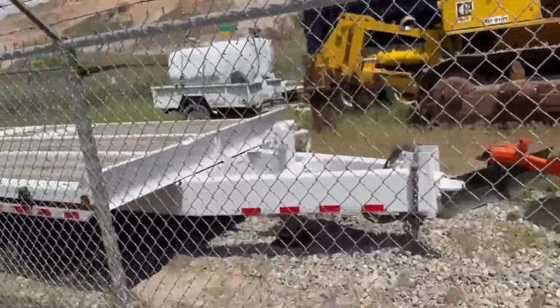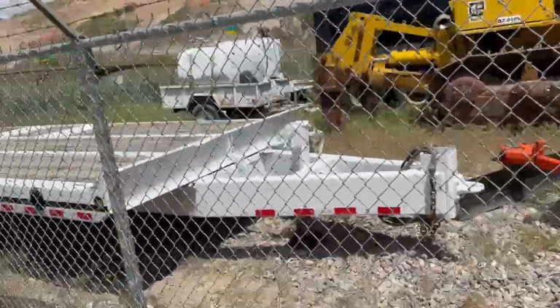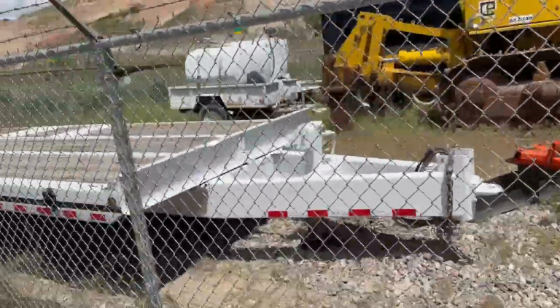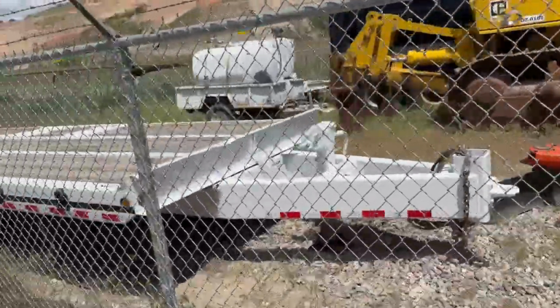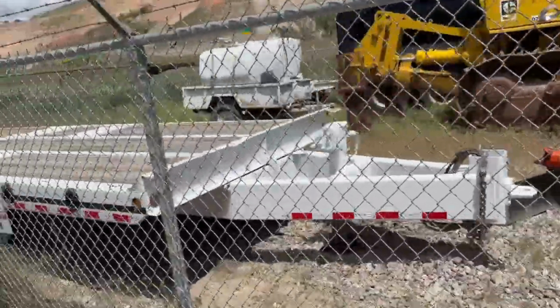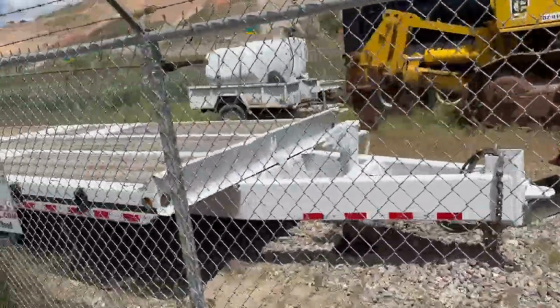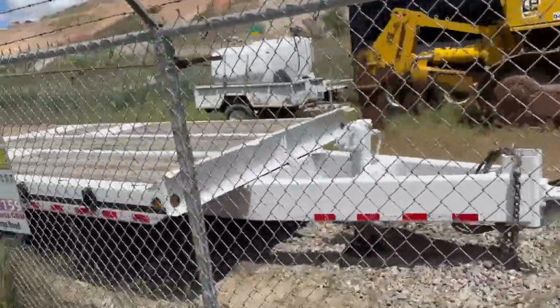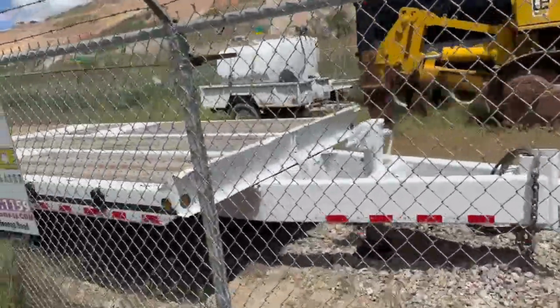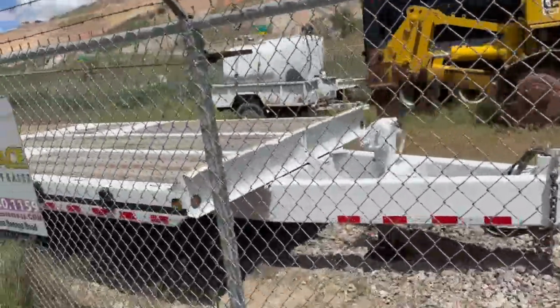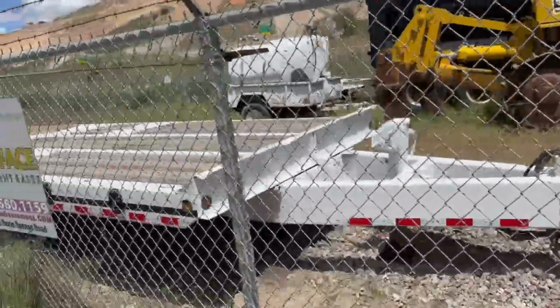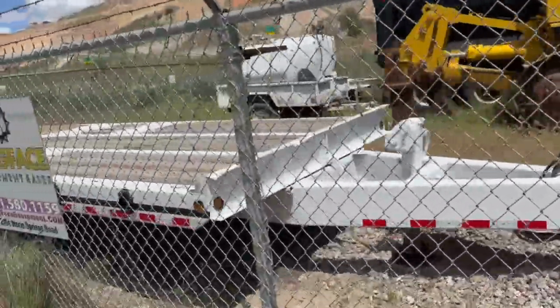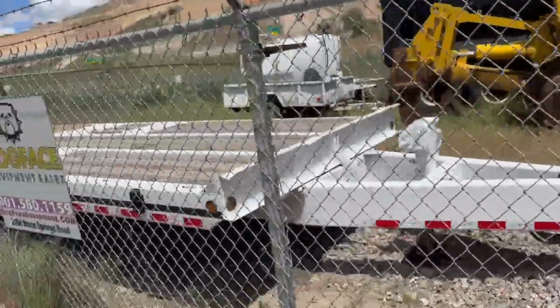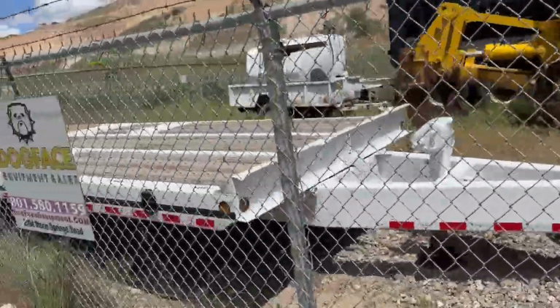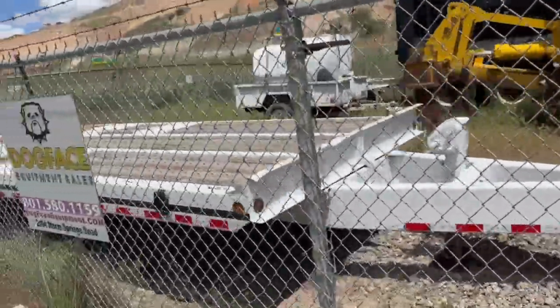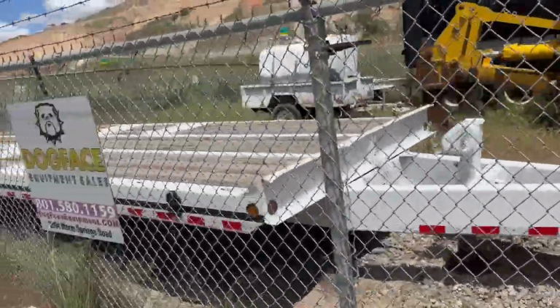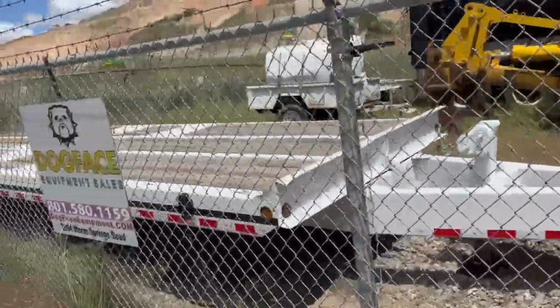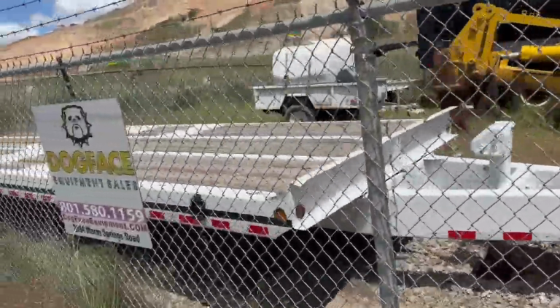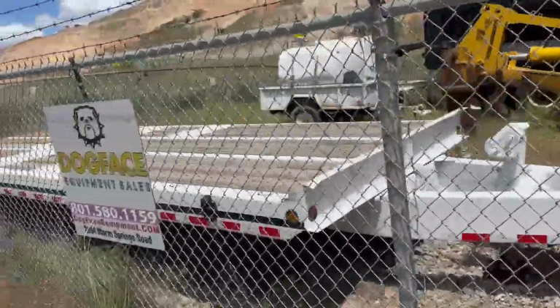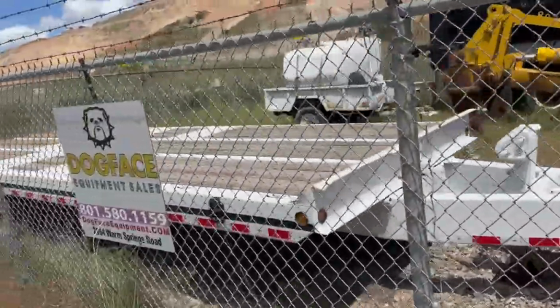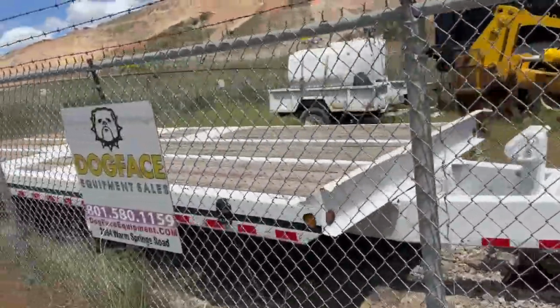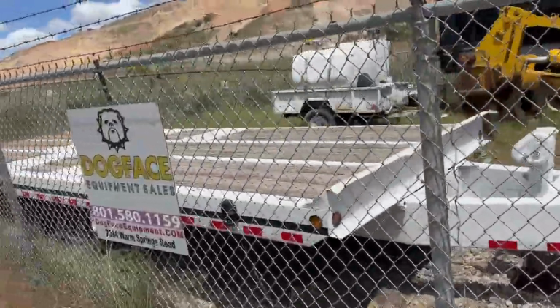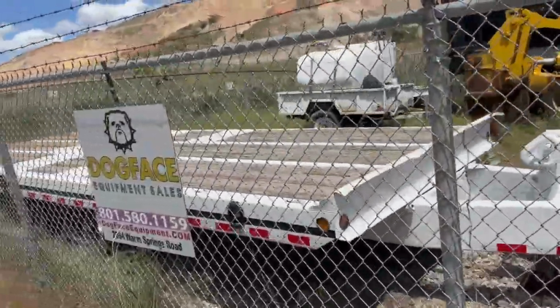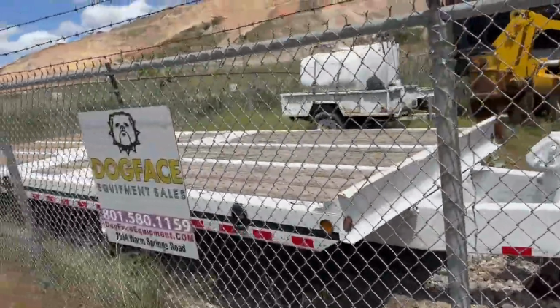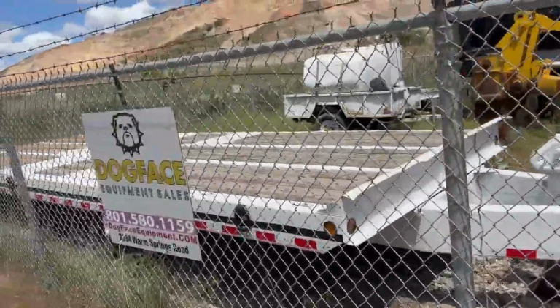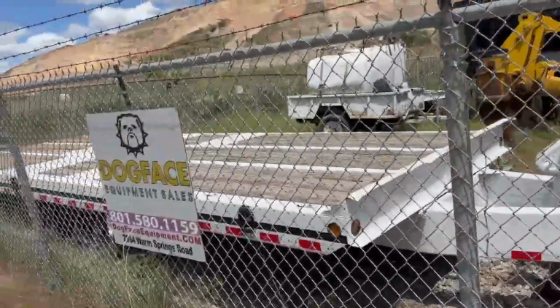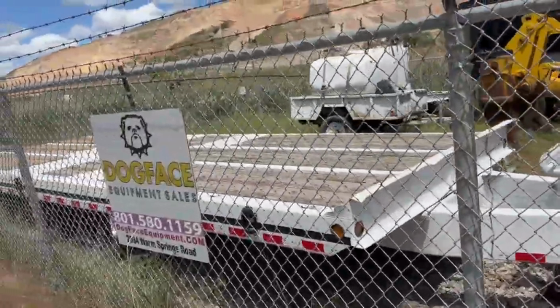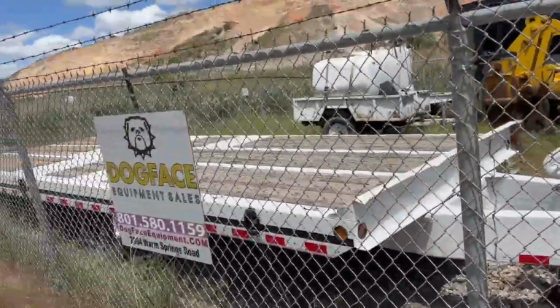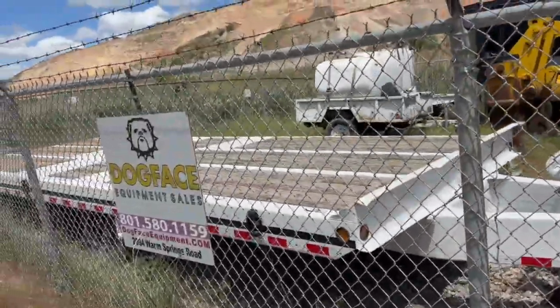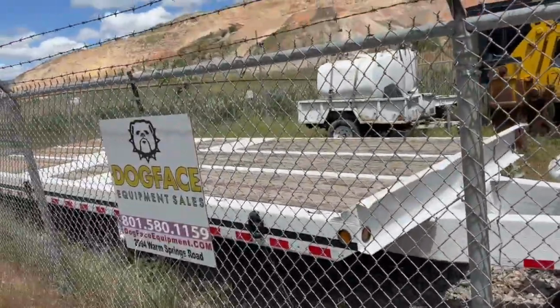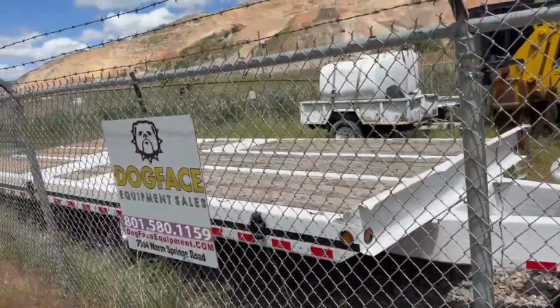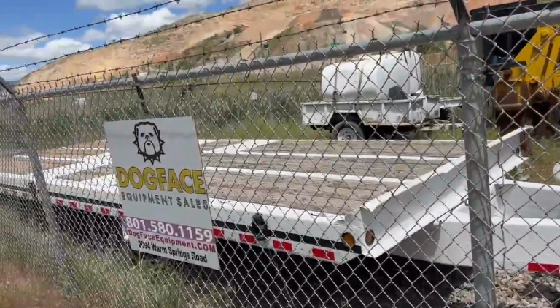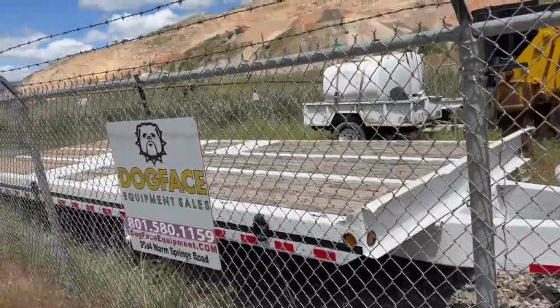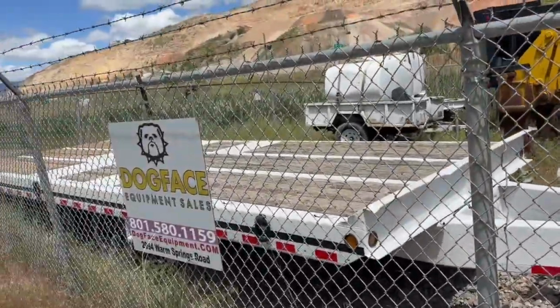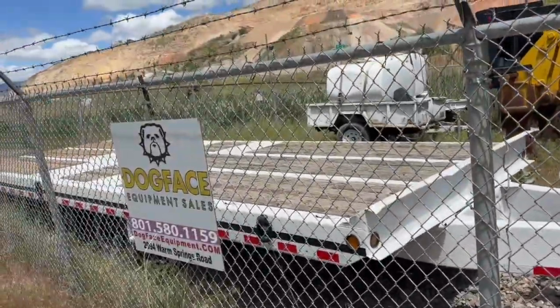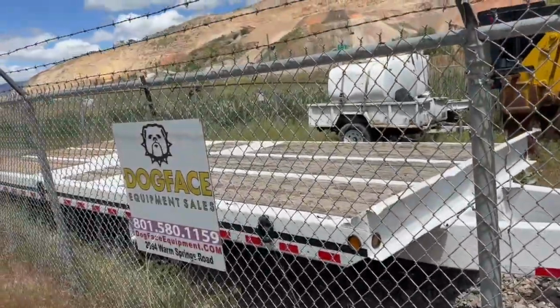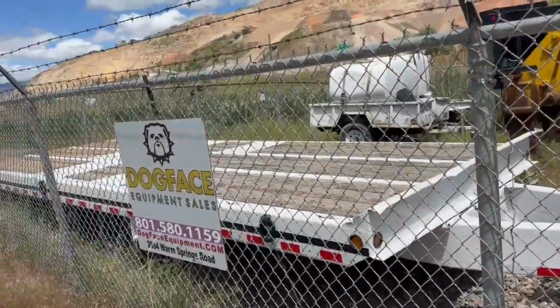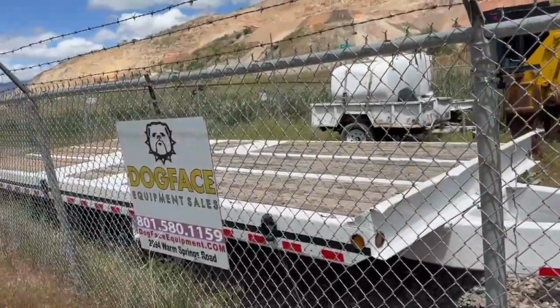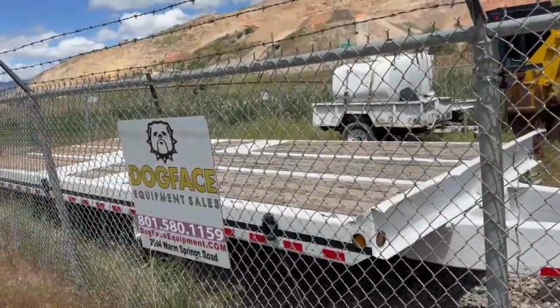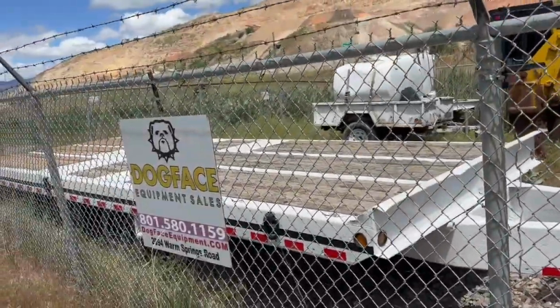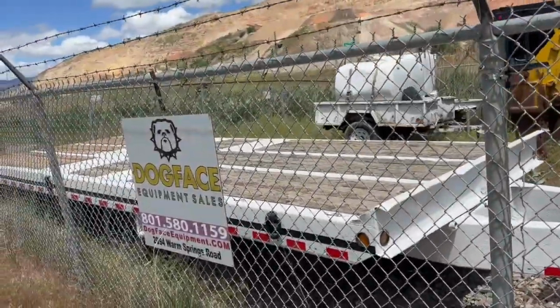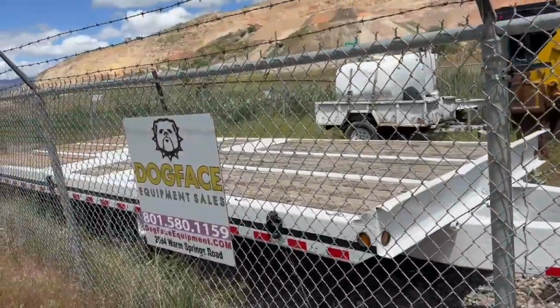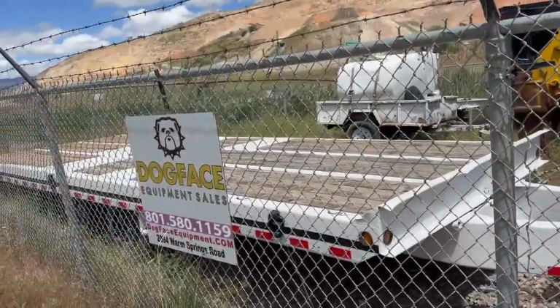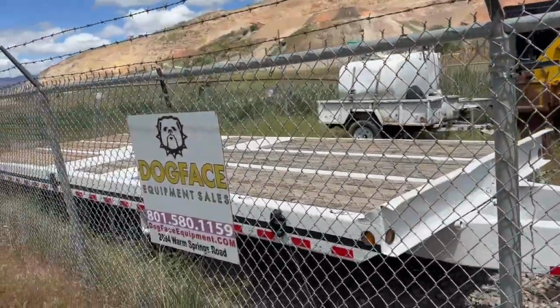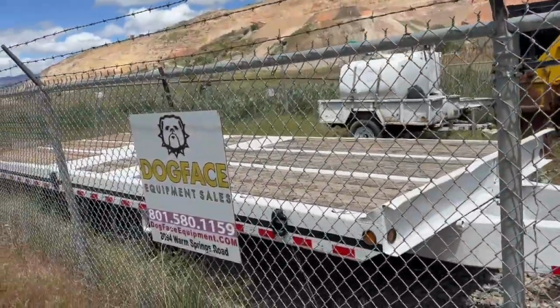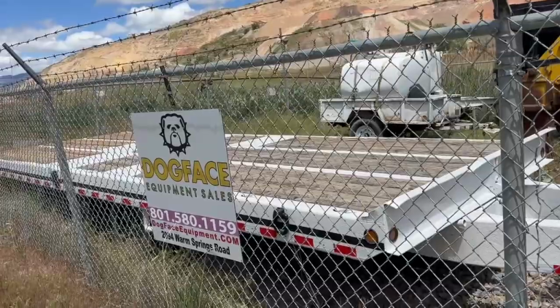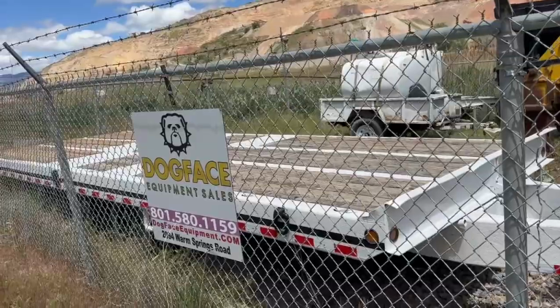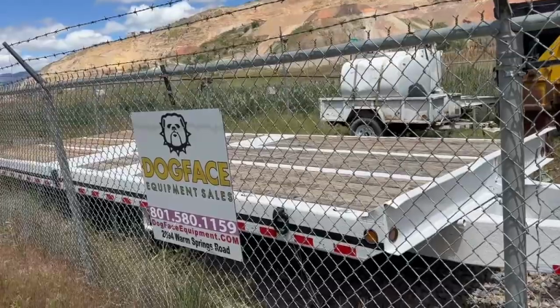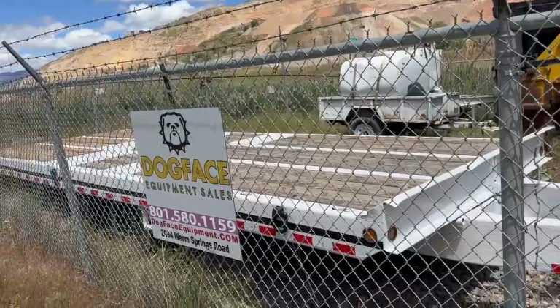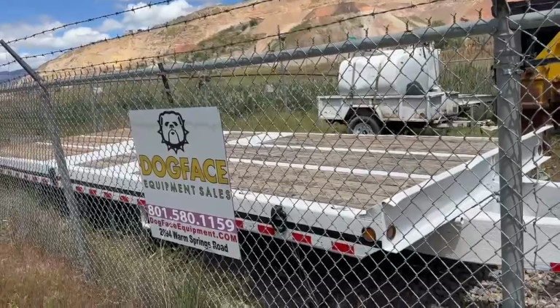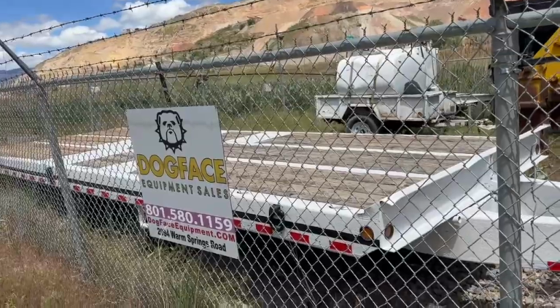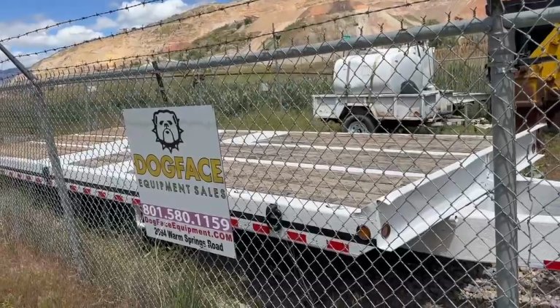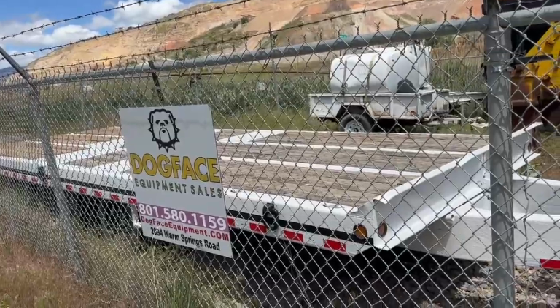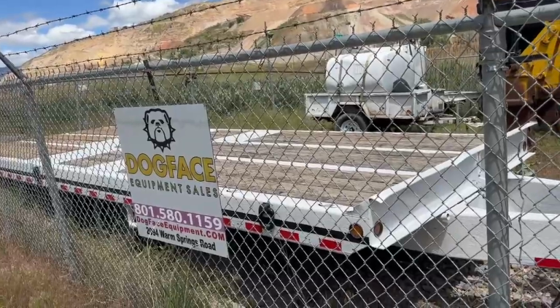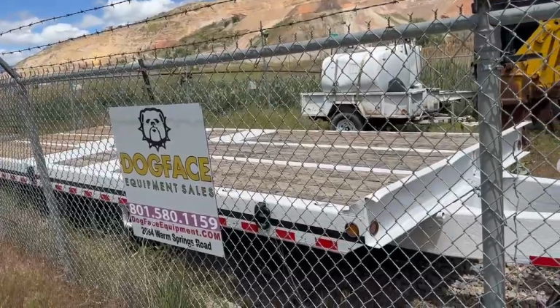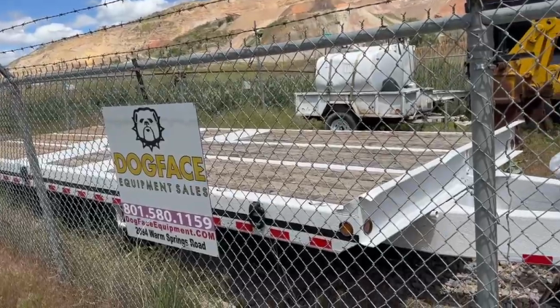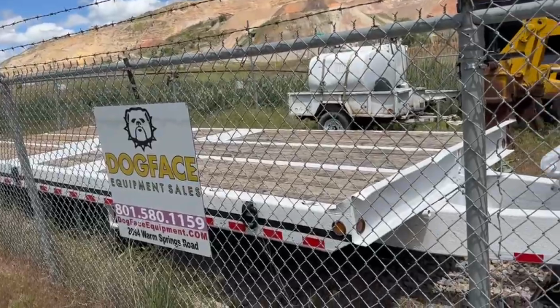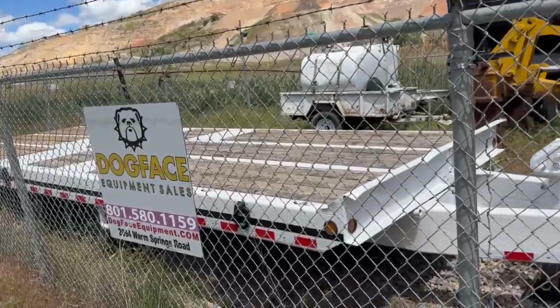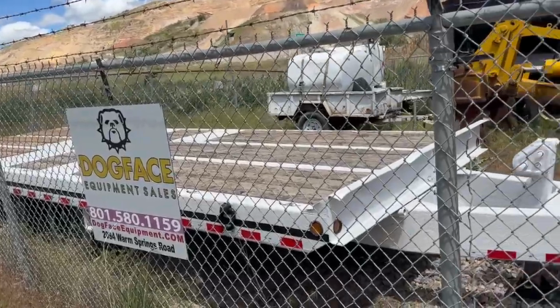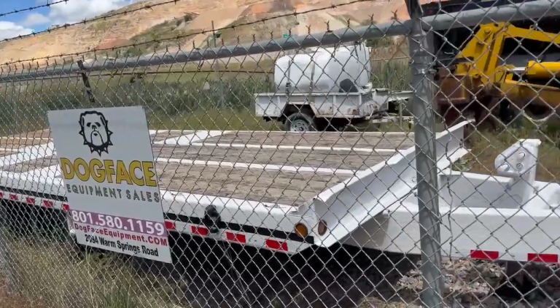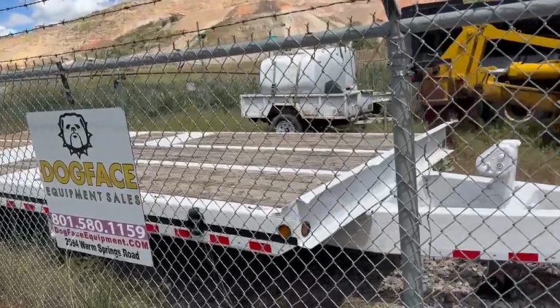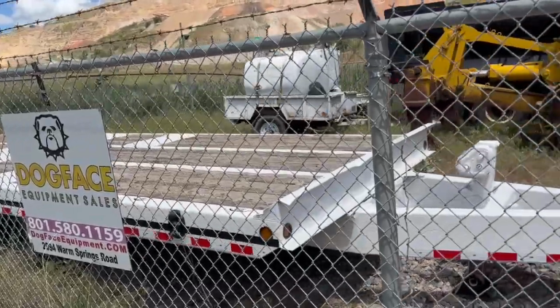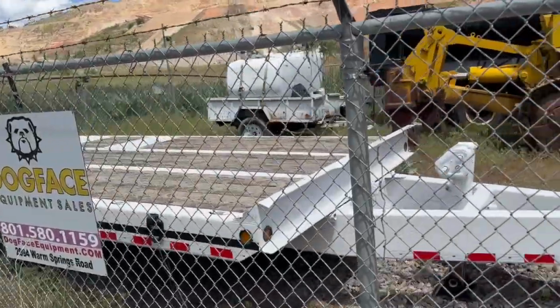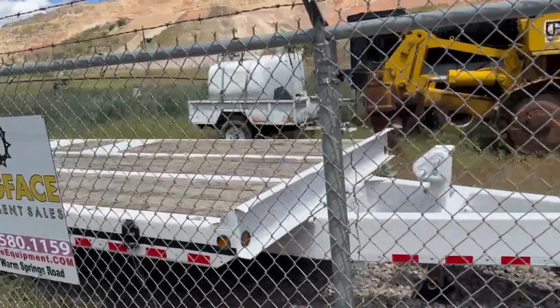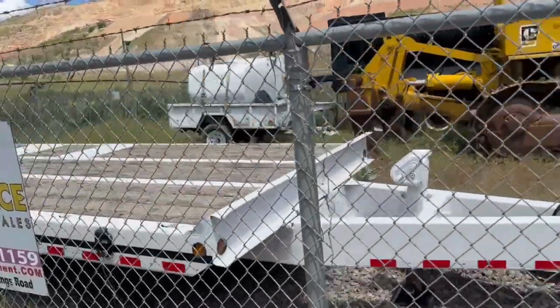Beautiful Trail King, 22-ton — really nice, new deck, new paint.